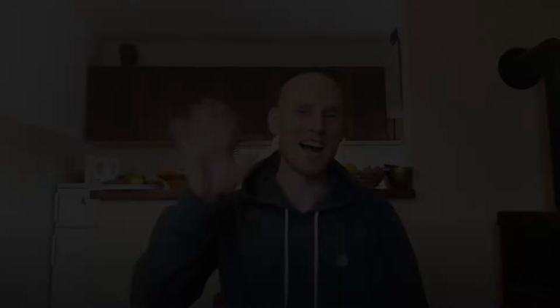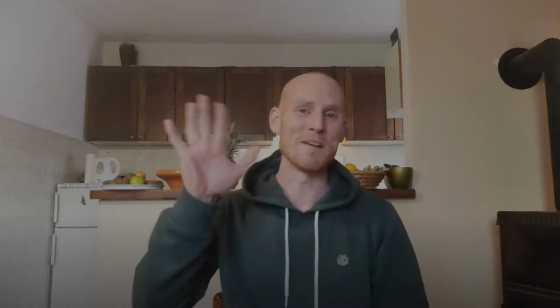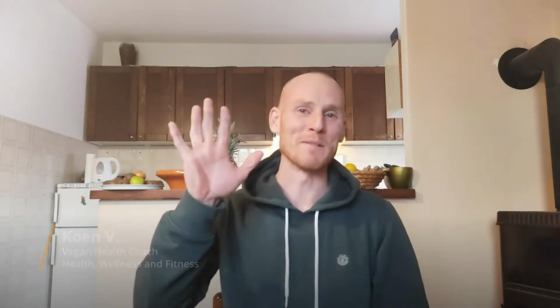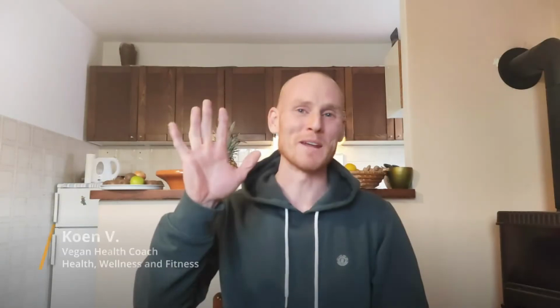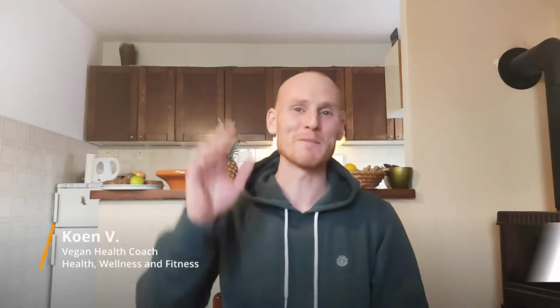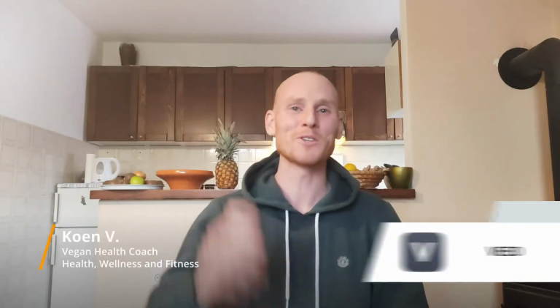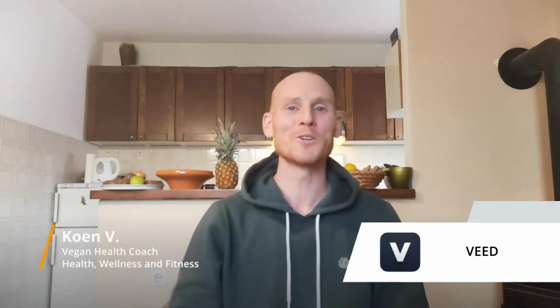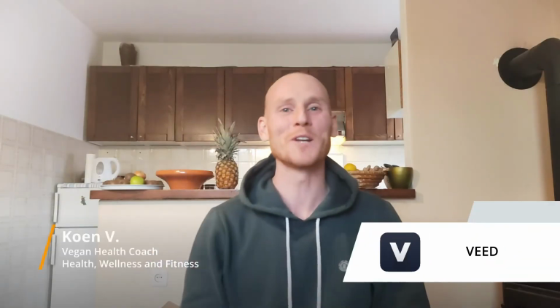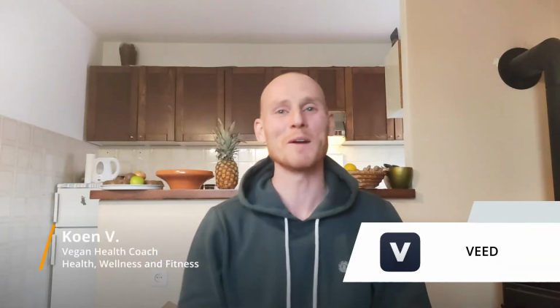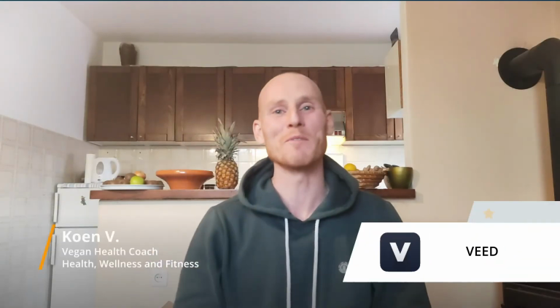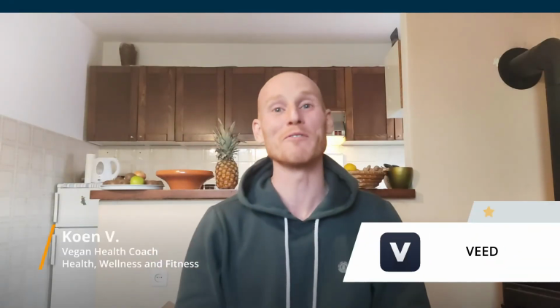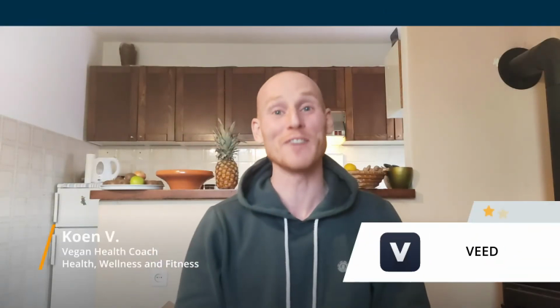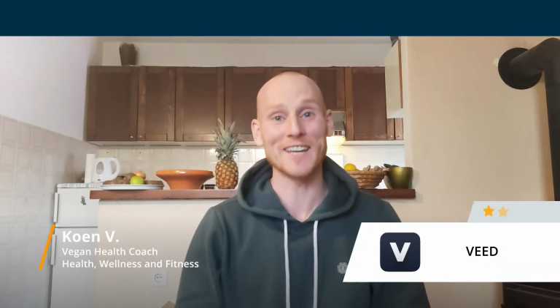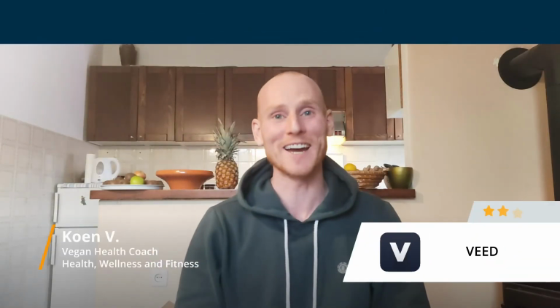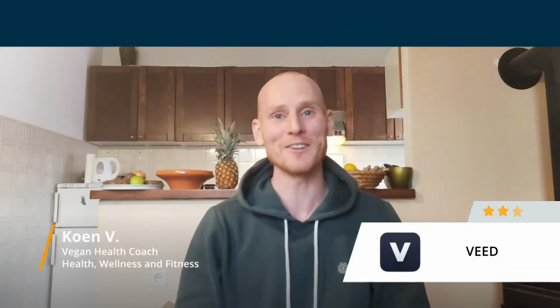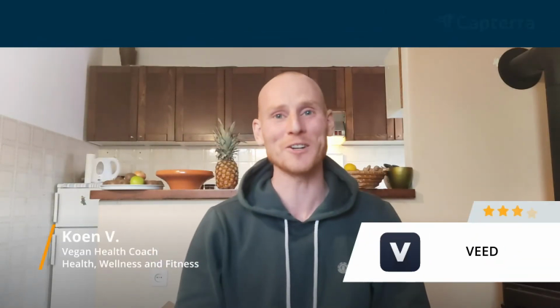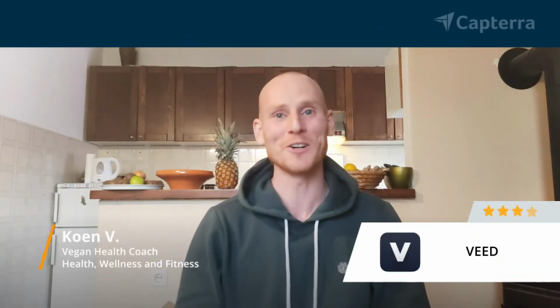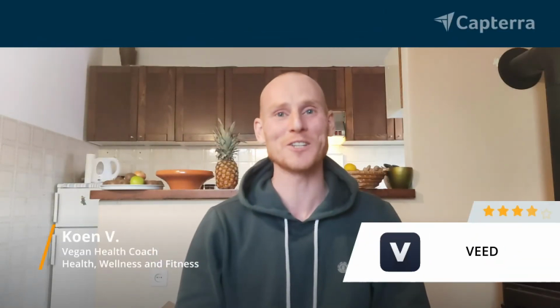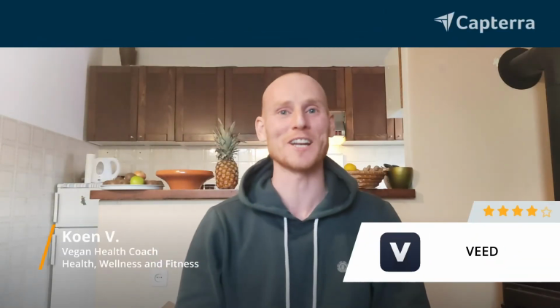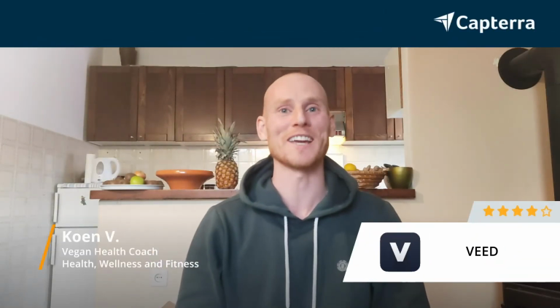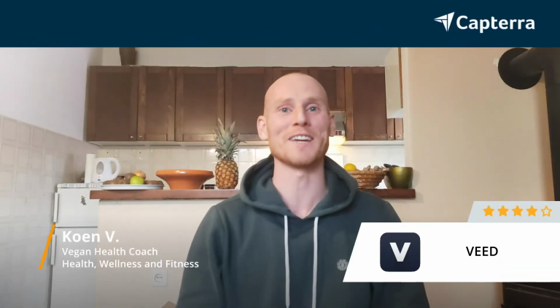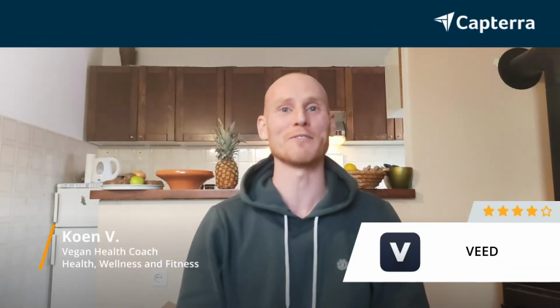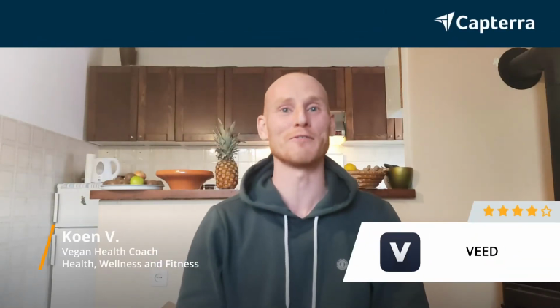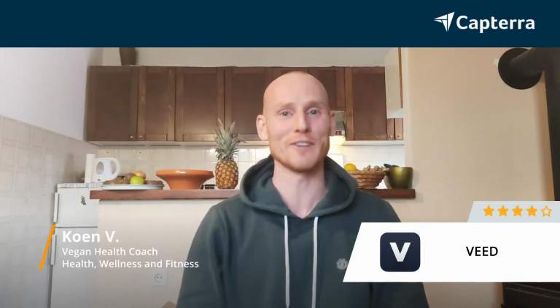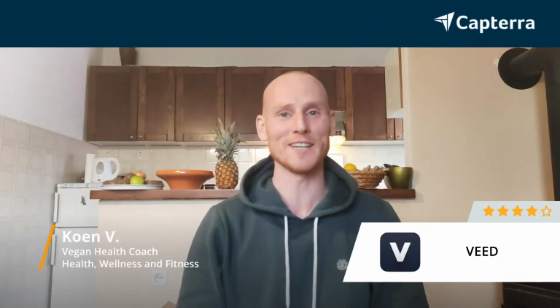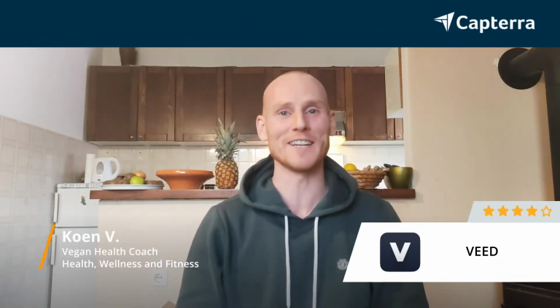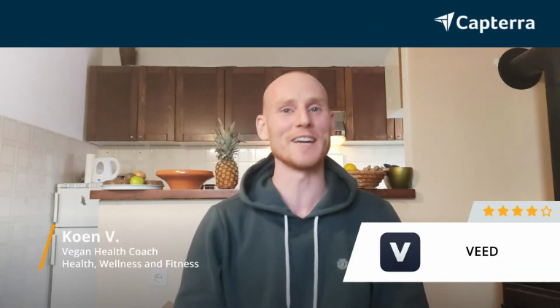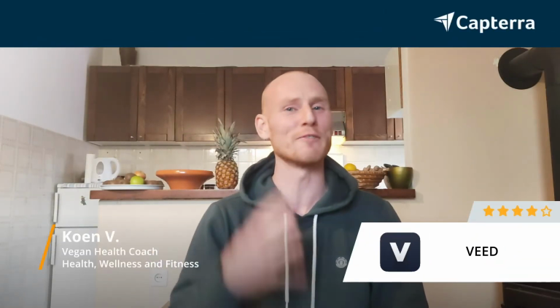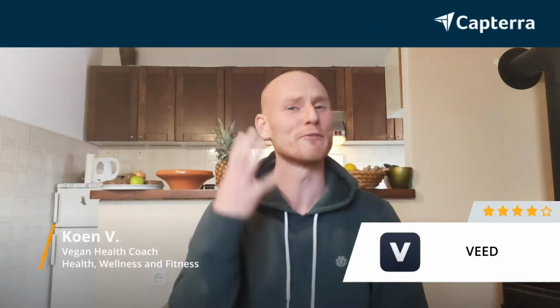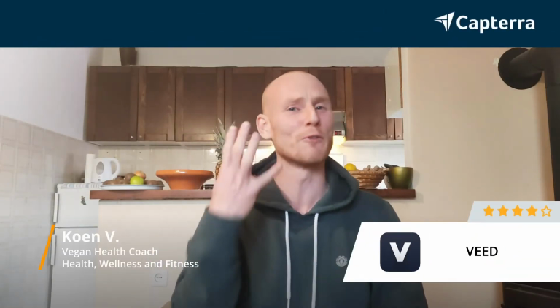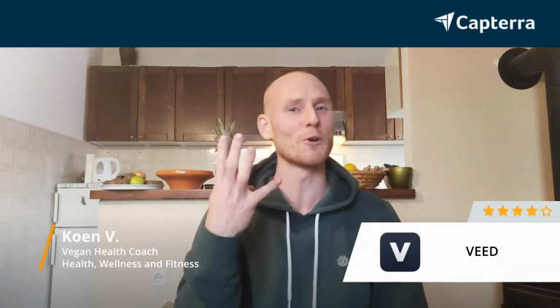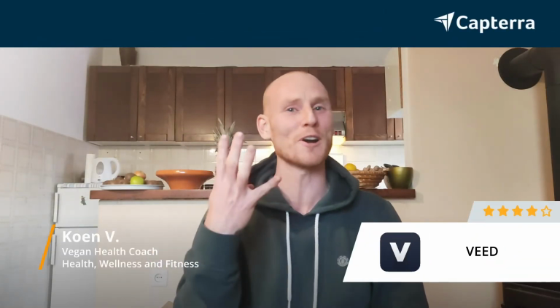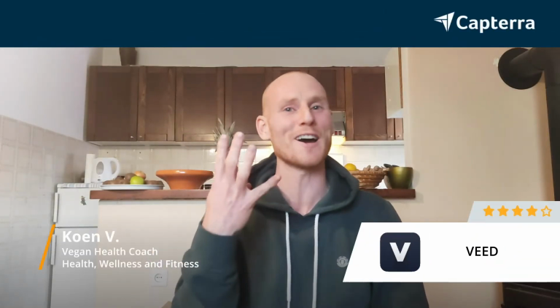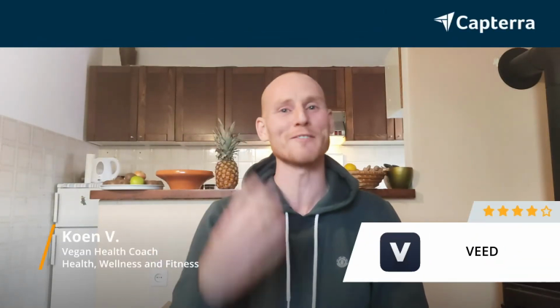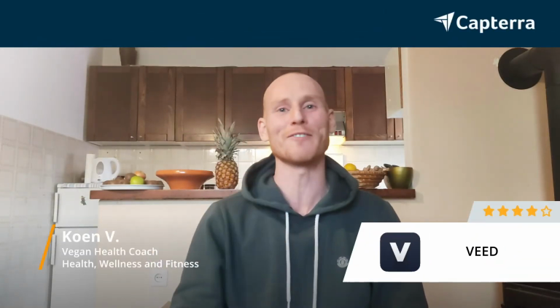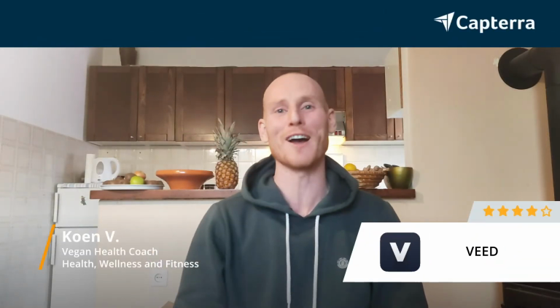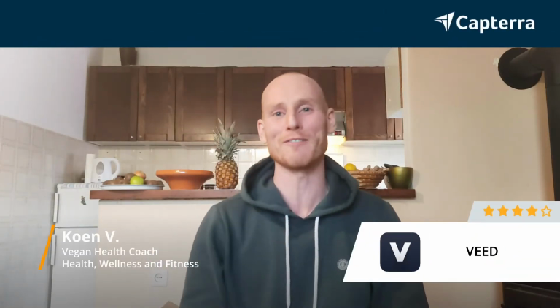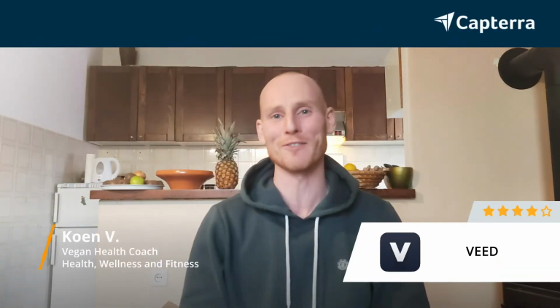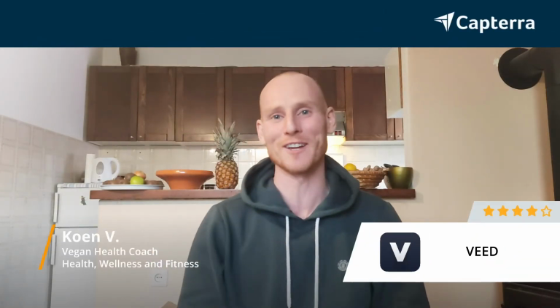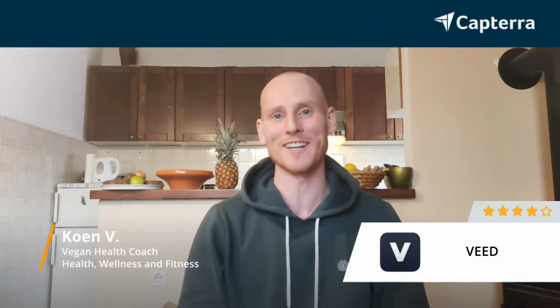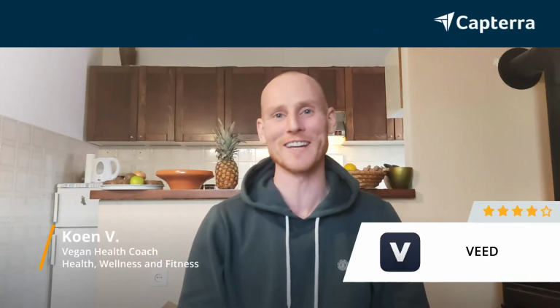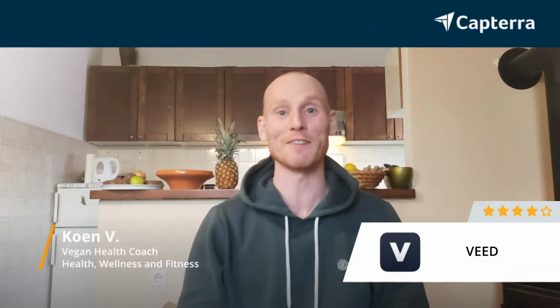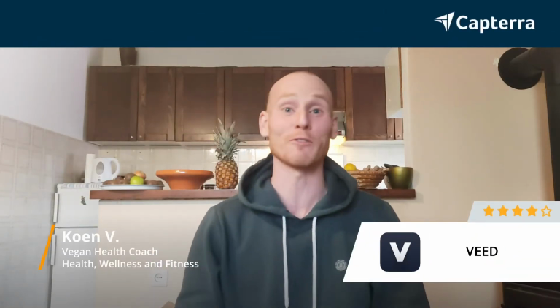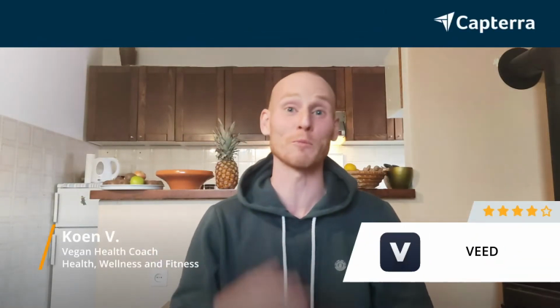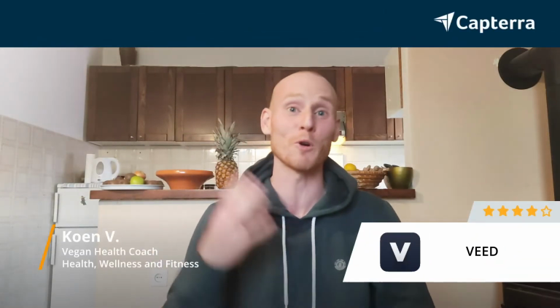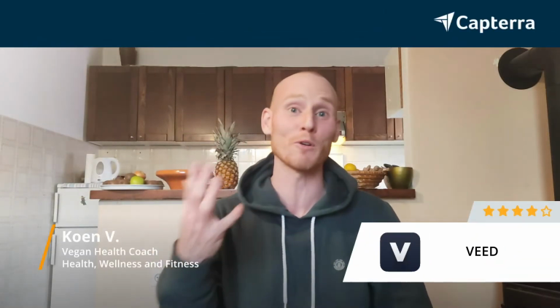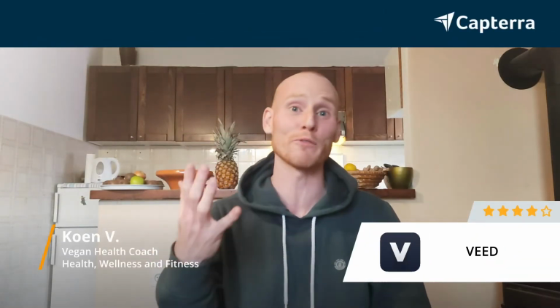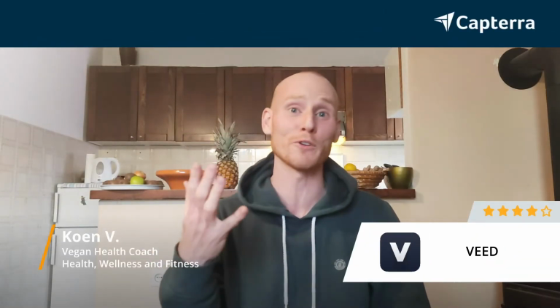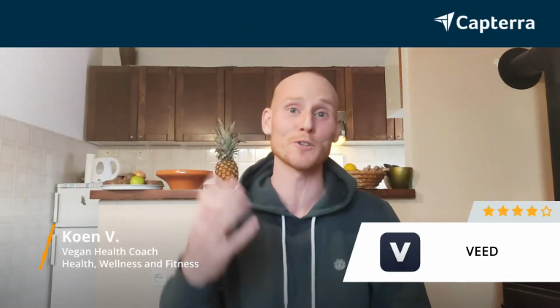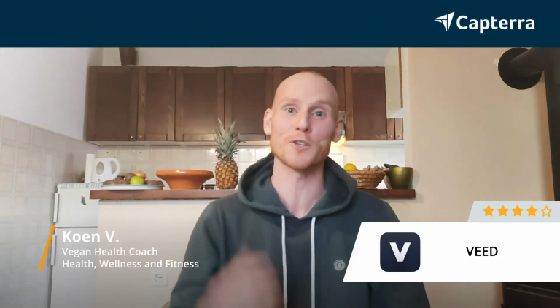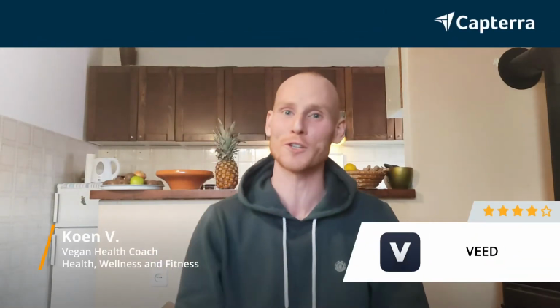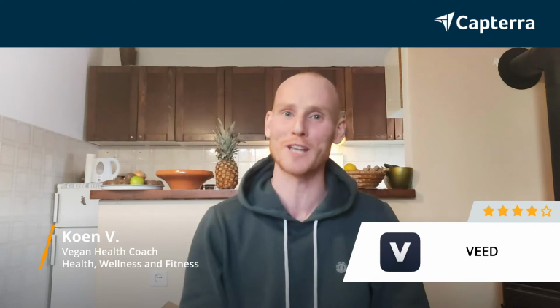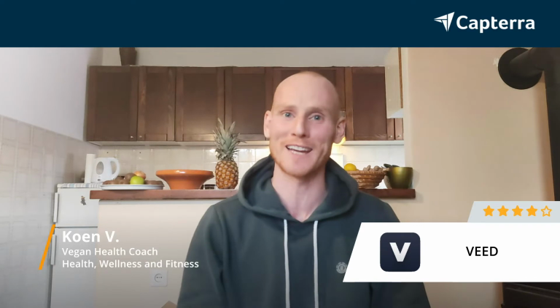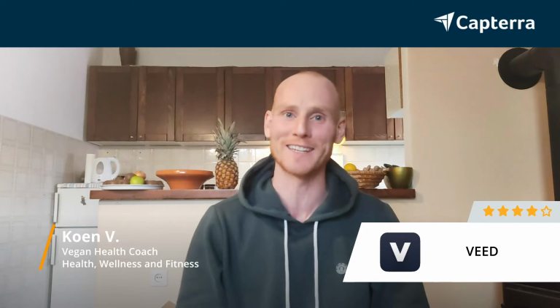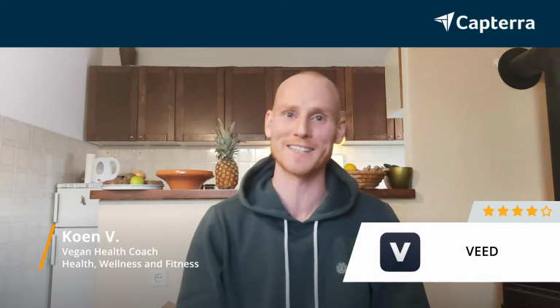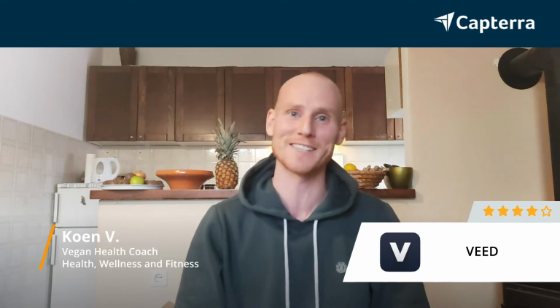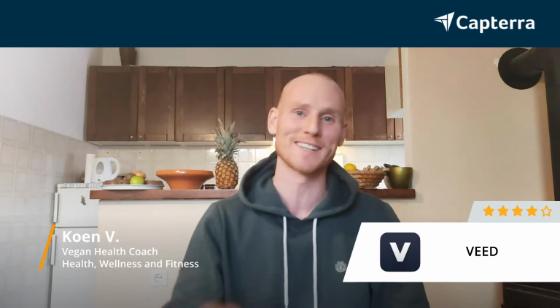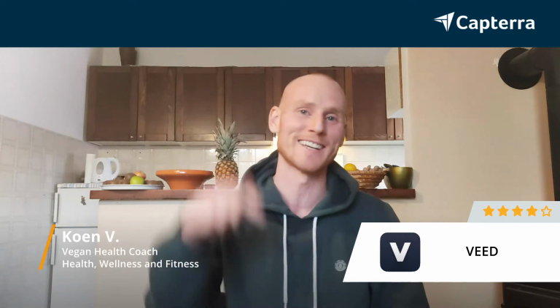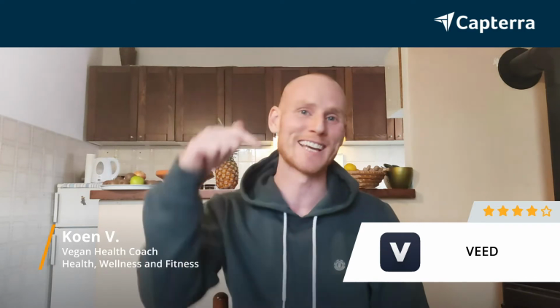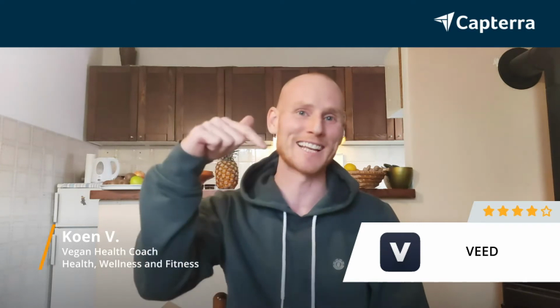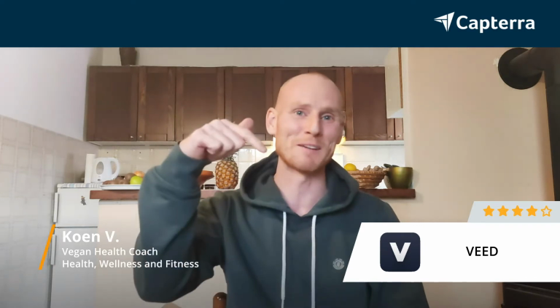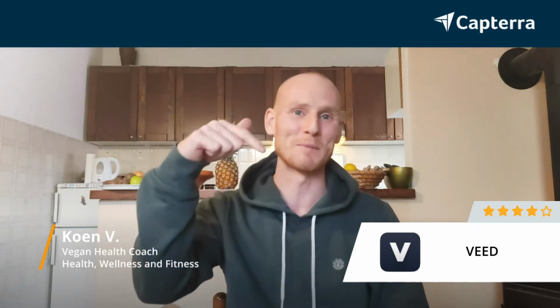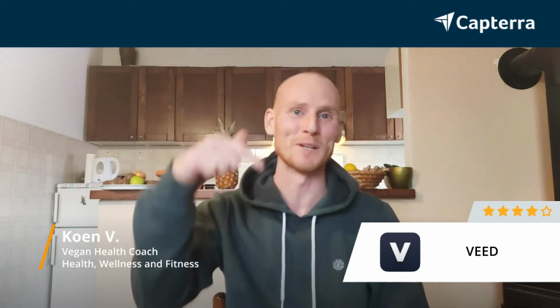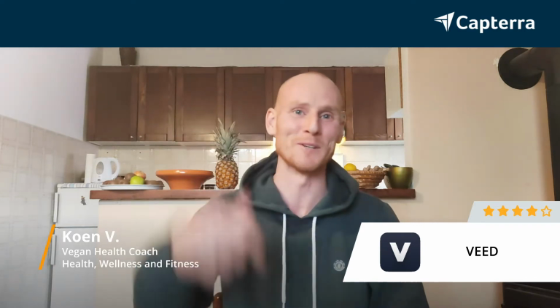Hi, my name is Kuhn. I'm a vegan health coach and I give Veed a 4 out of 5 rating. For more reviews just like this, click below.